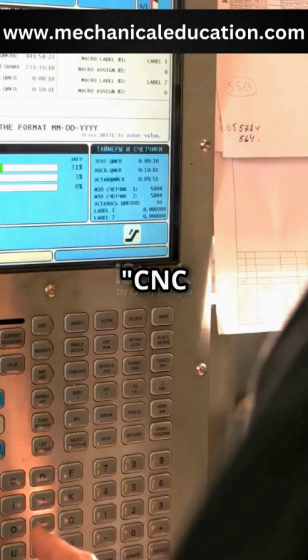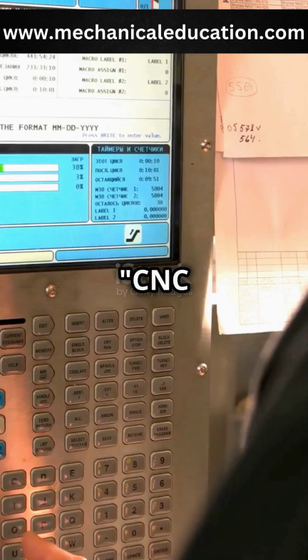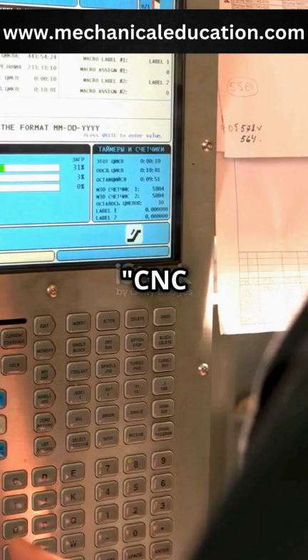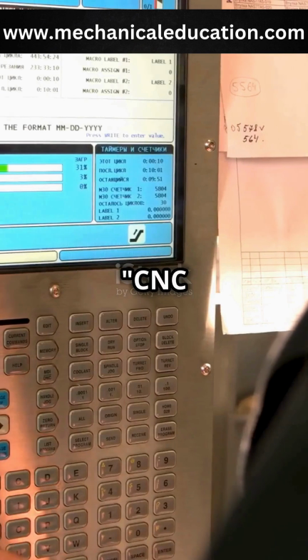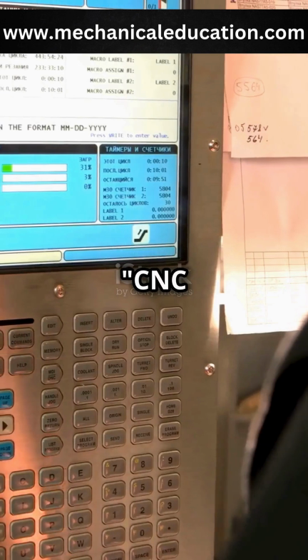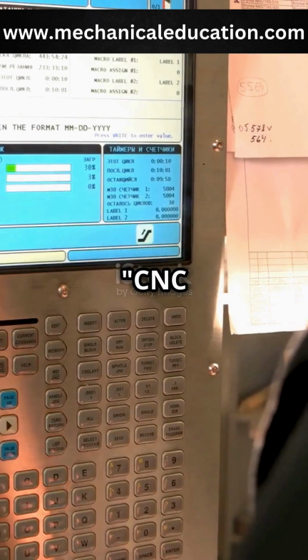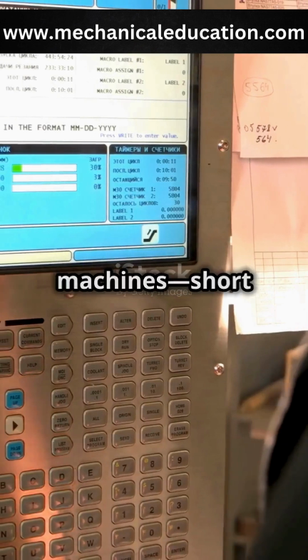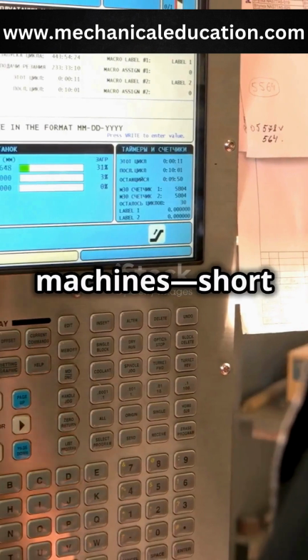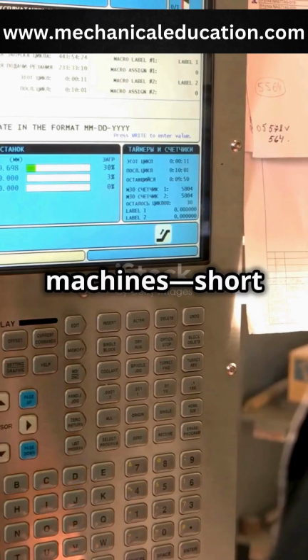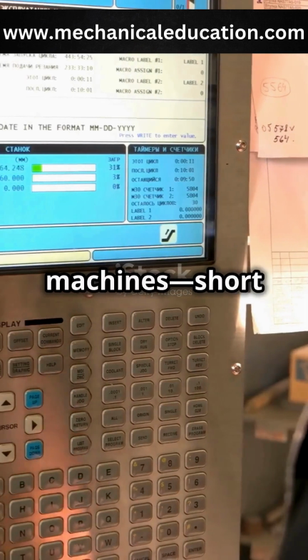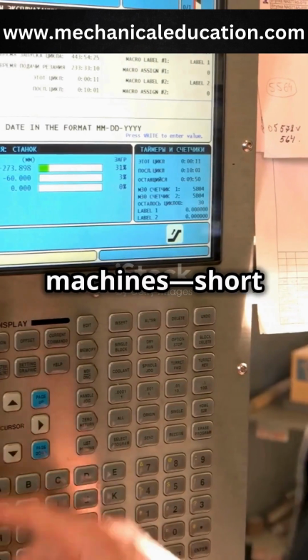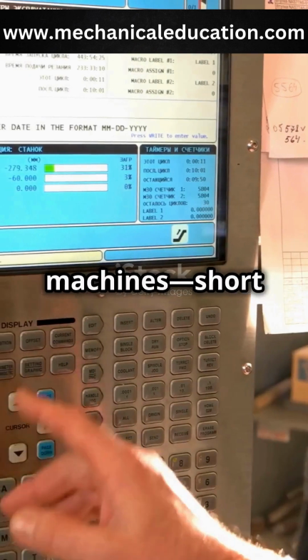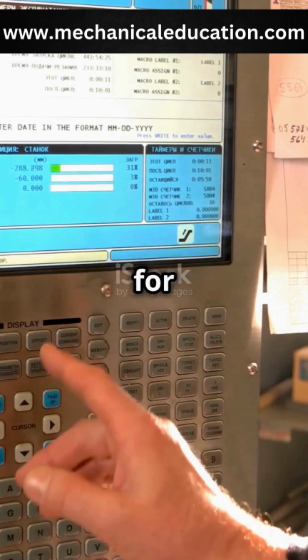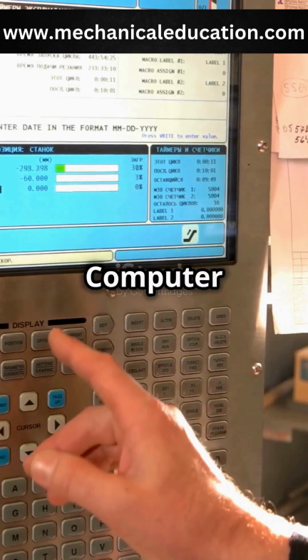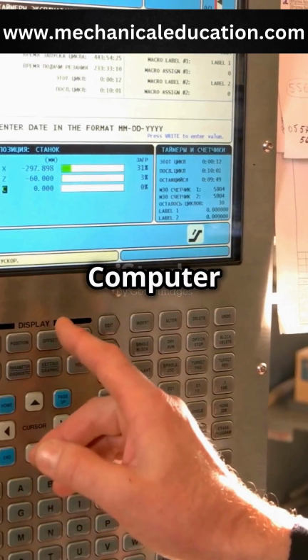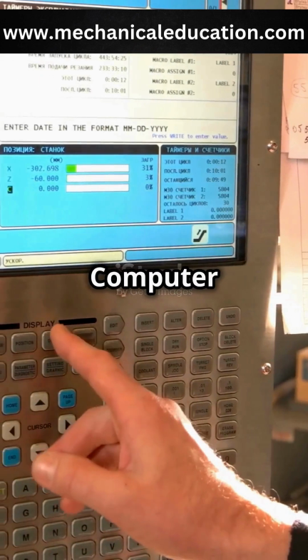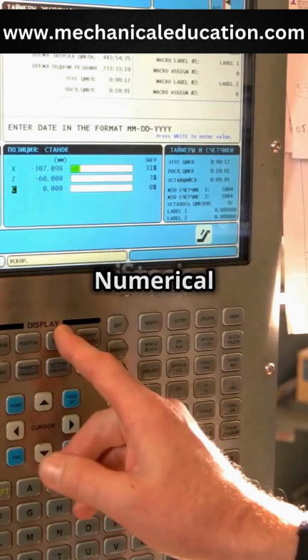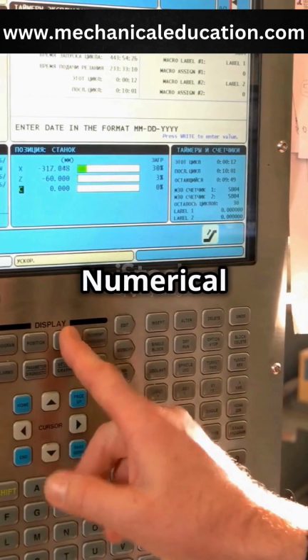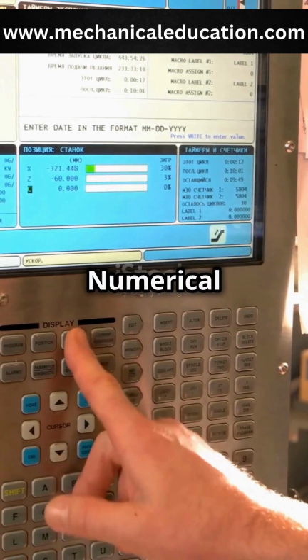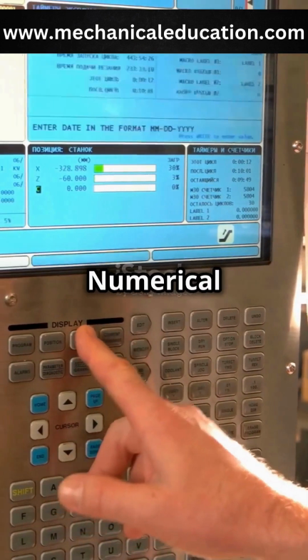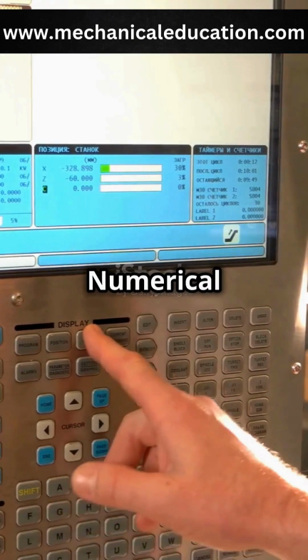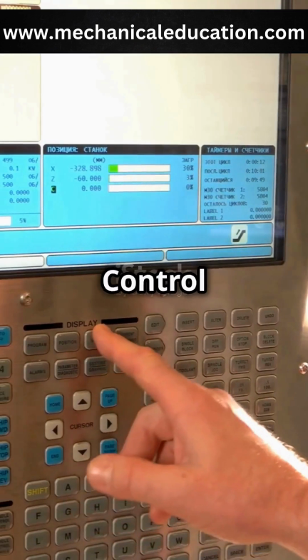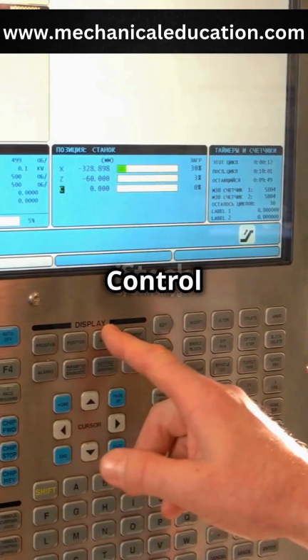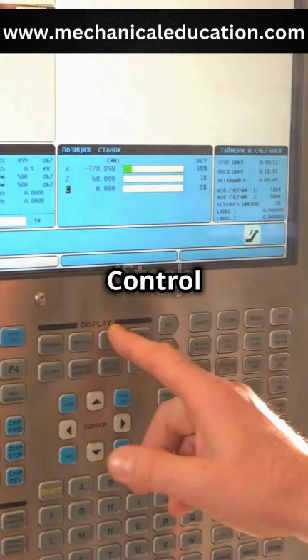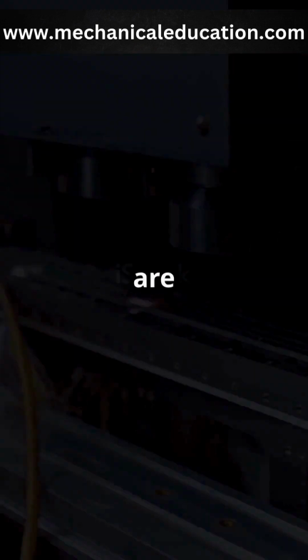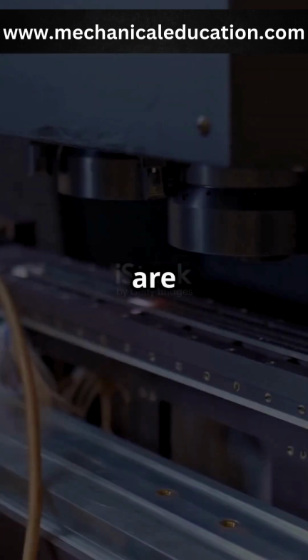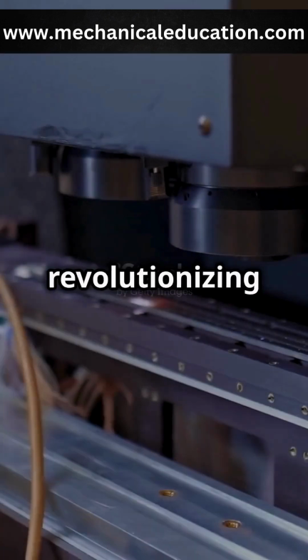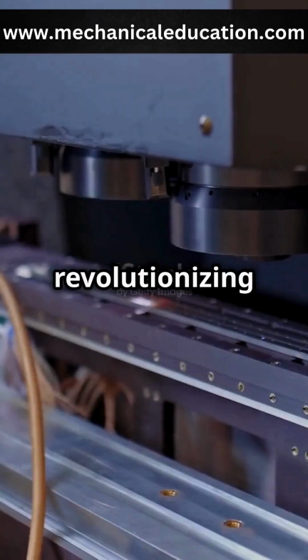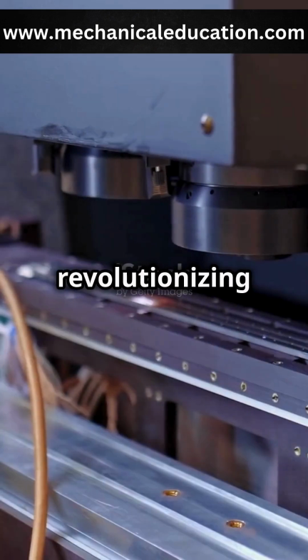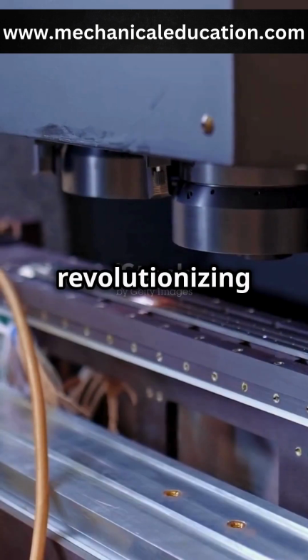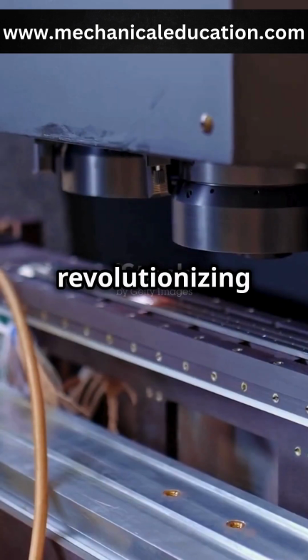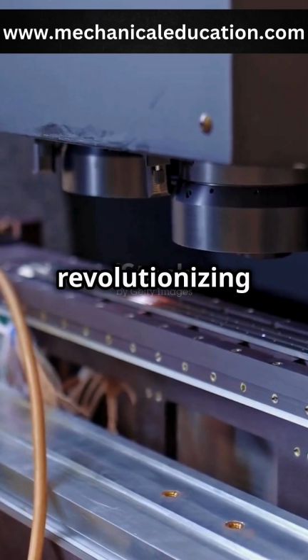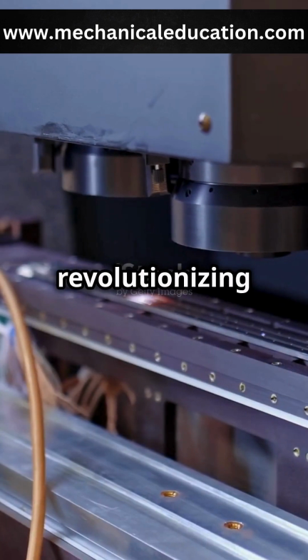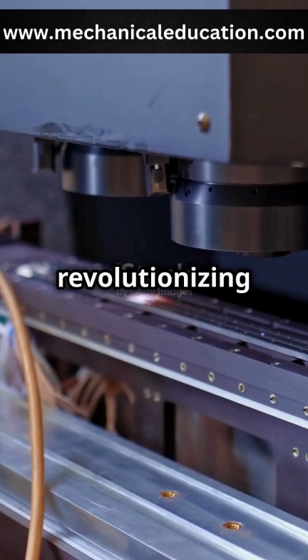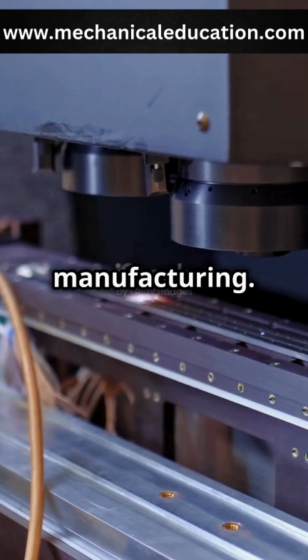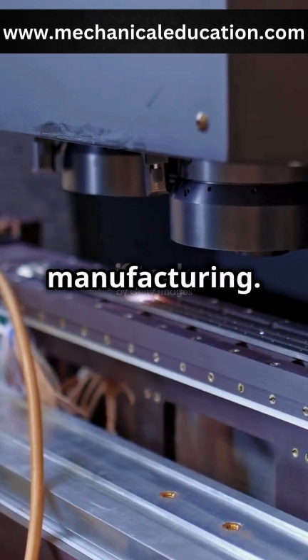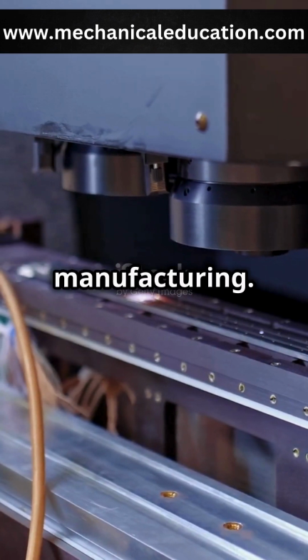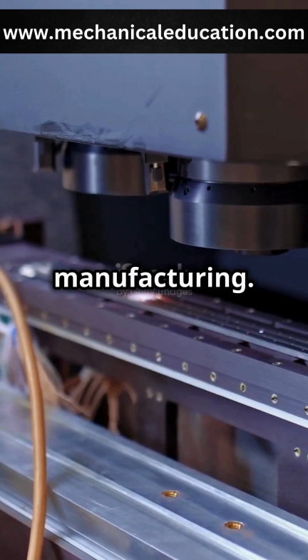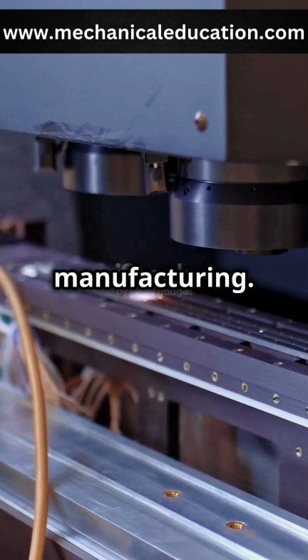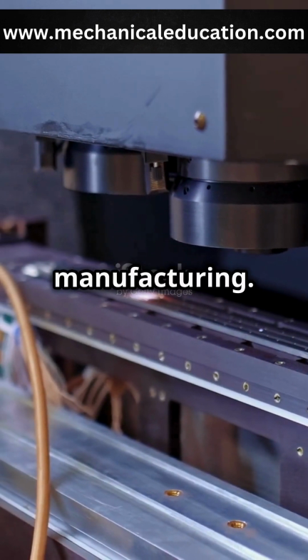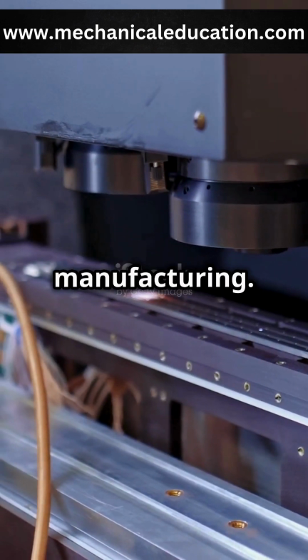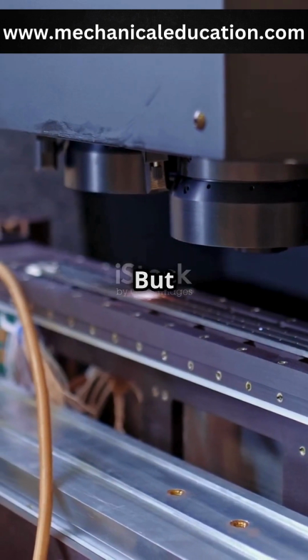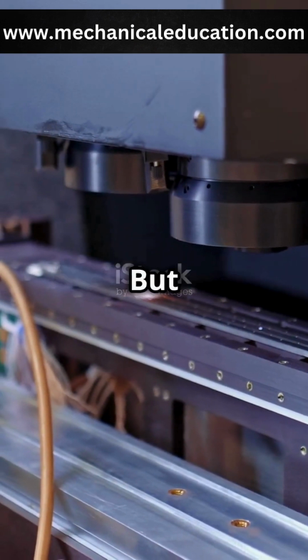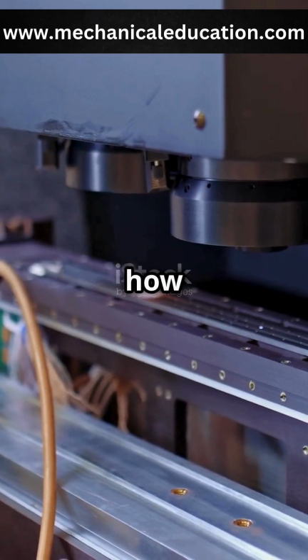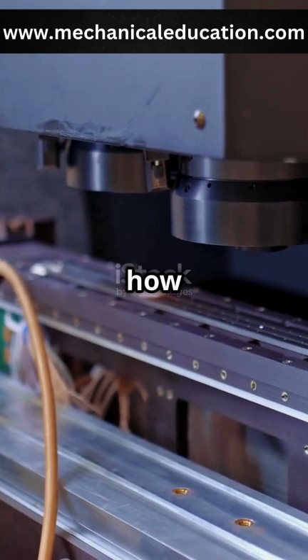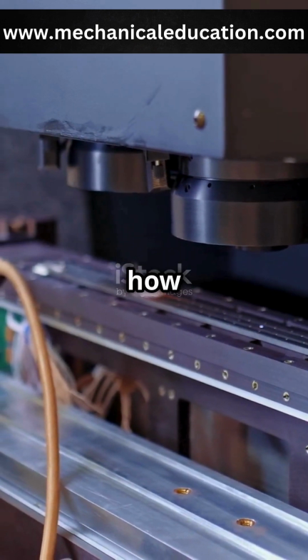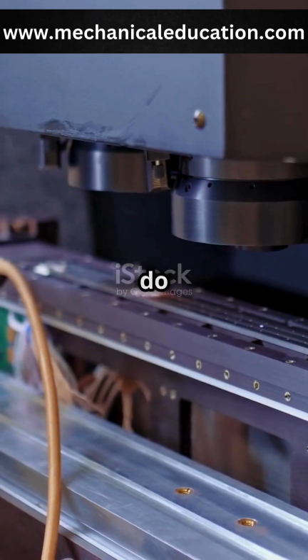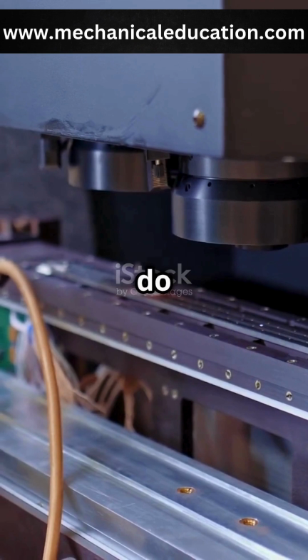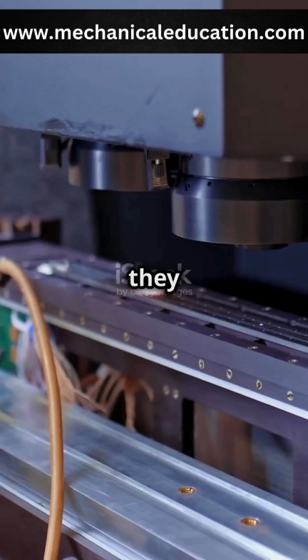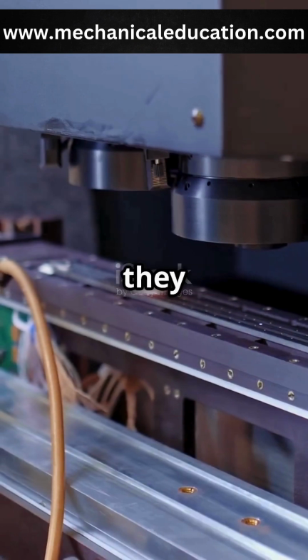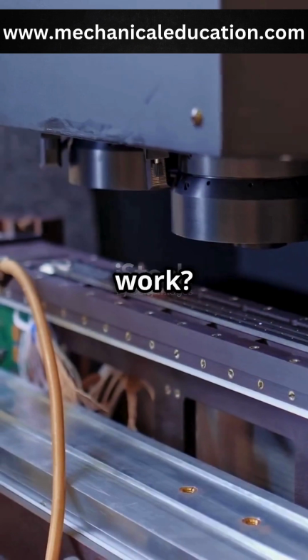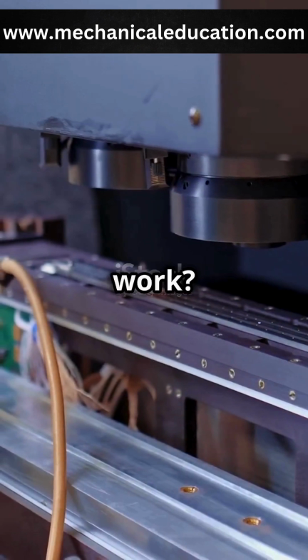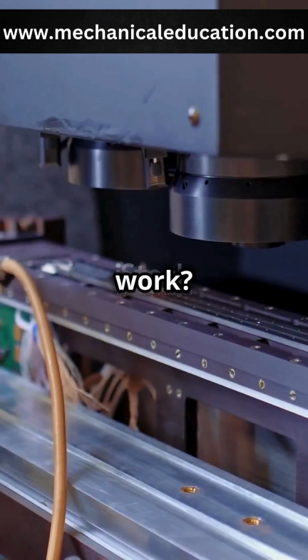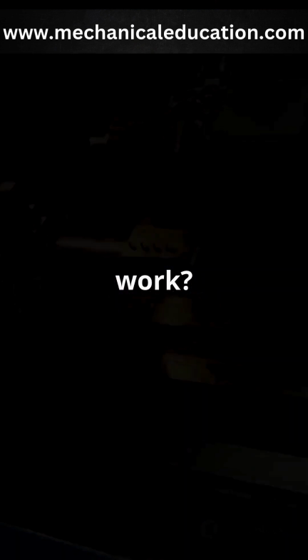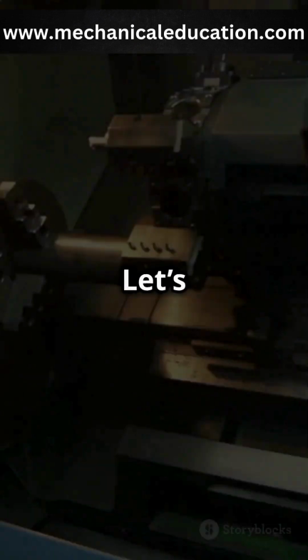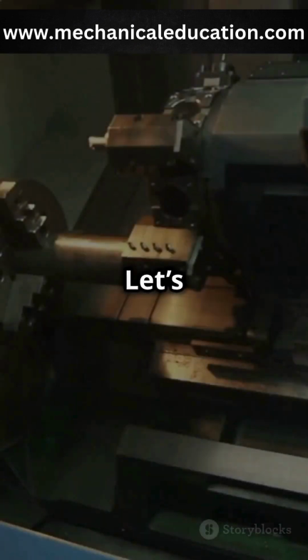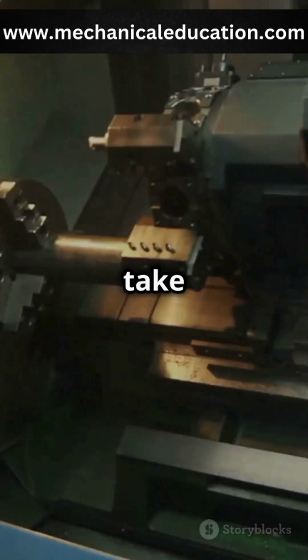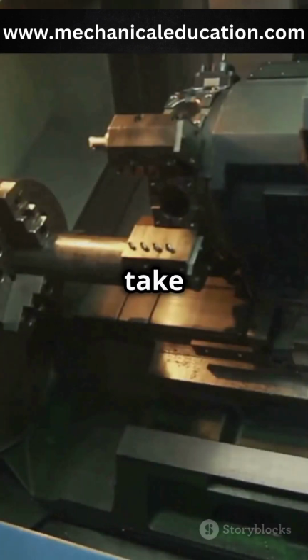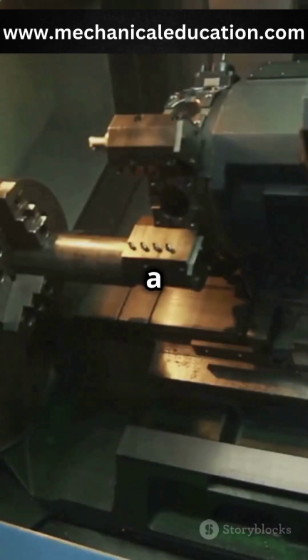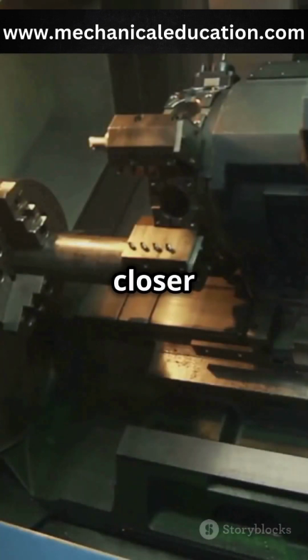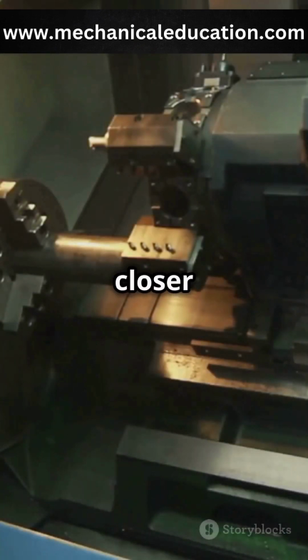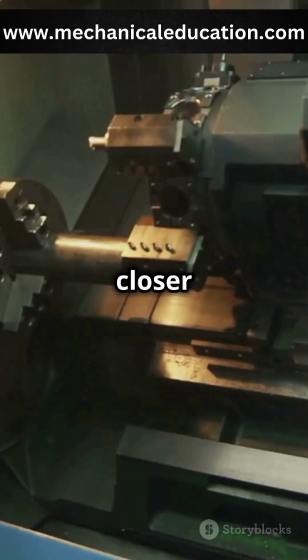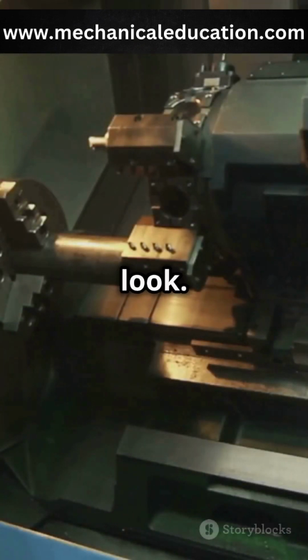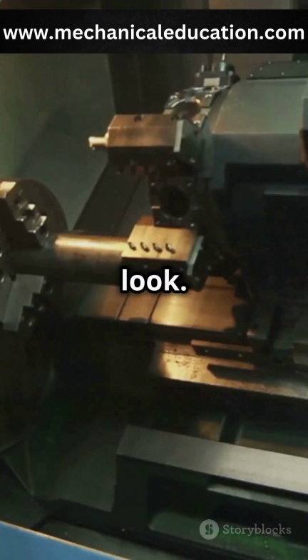CNC machines, short for Computer Numerical Control, are revolutionising manufacturing. But how do they work? Let's take a closer look.